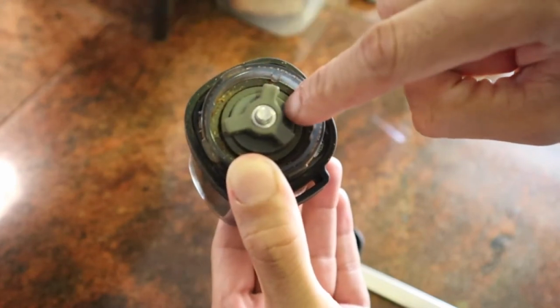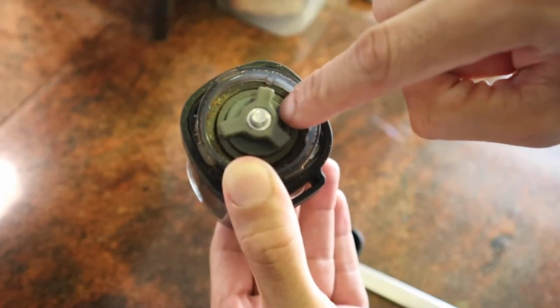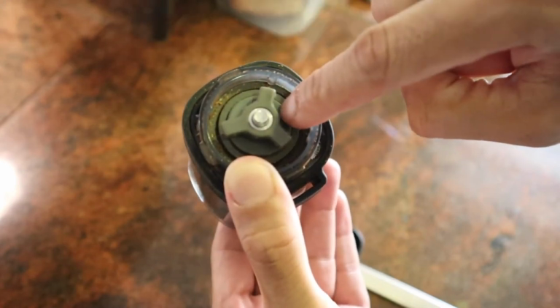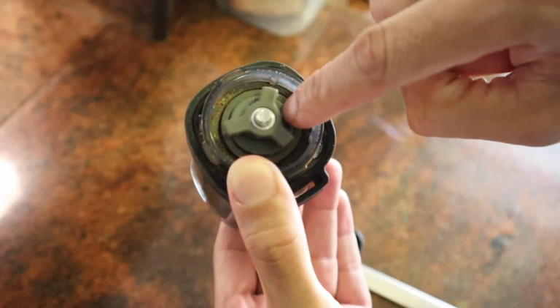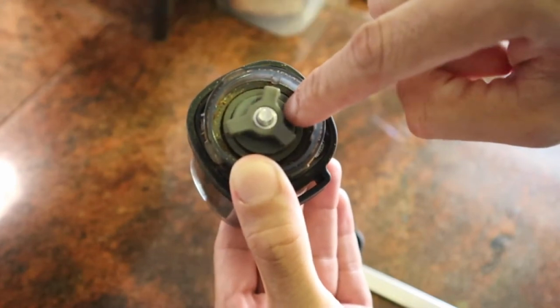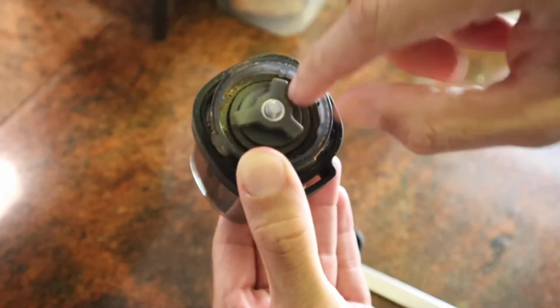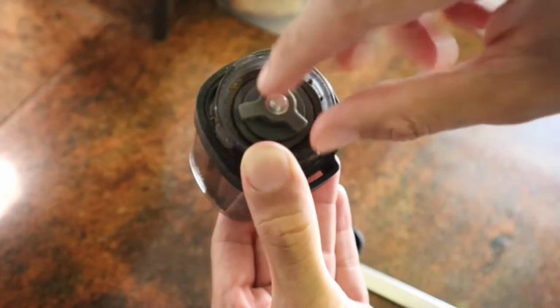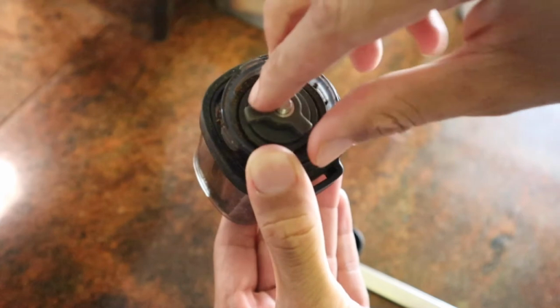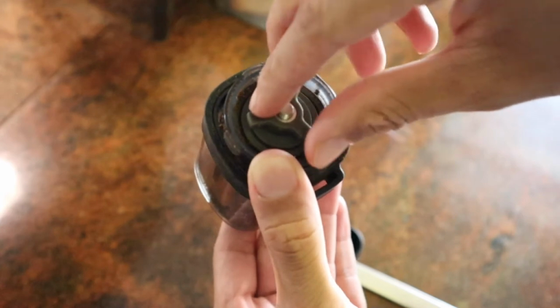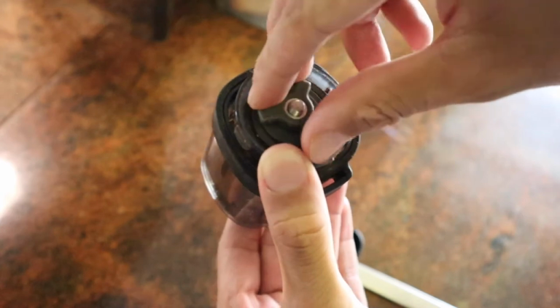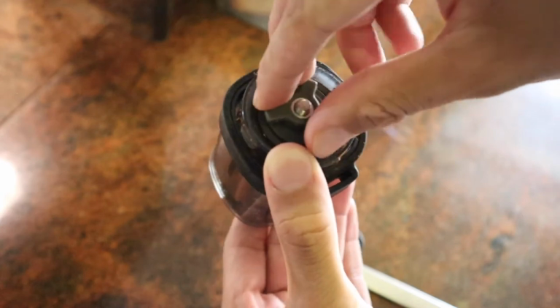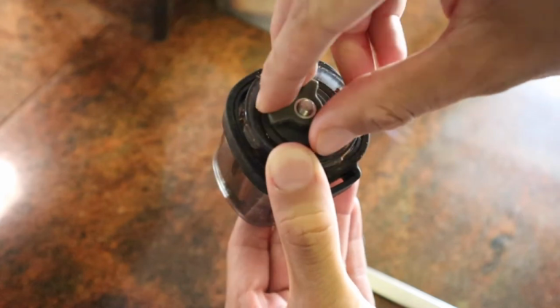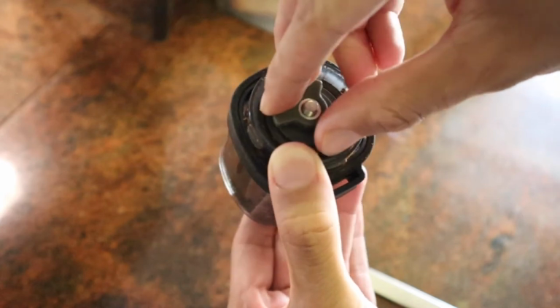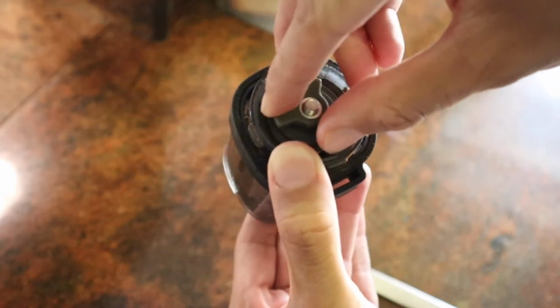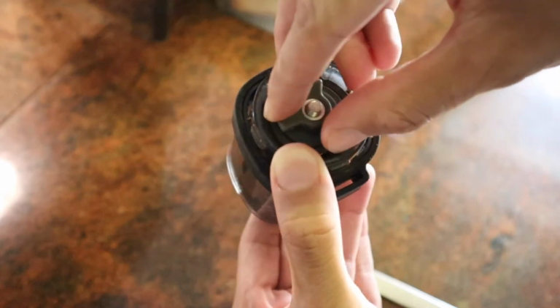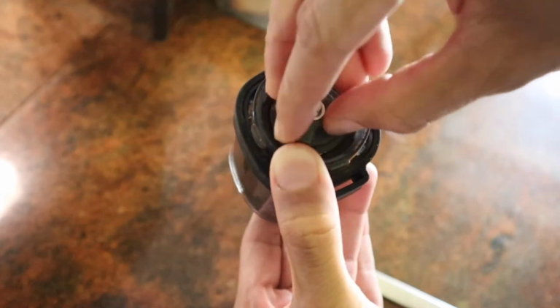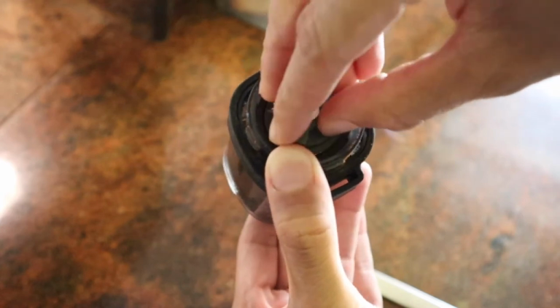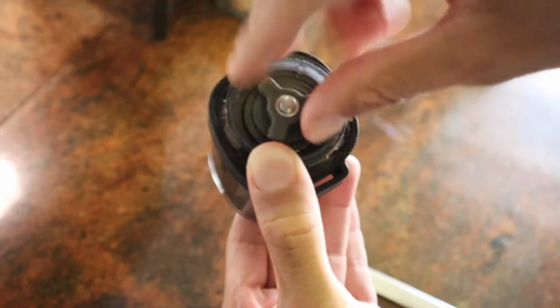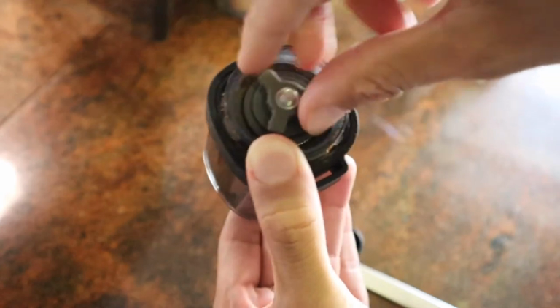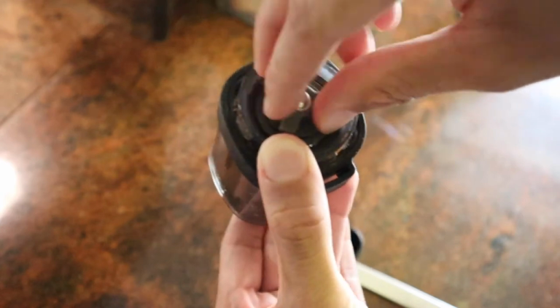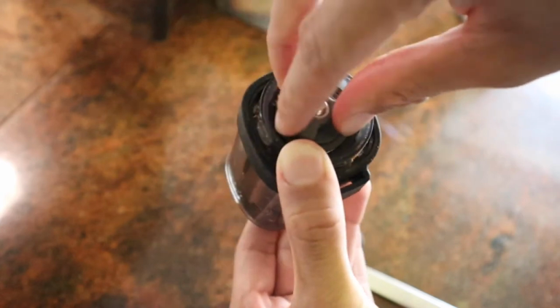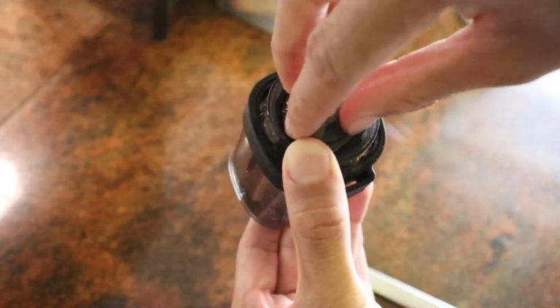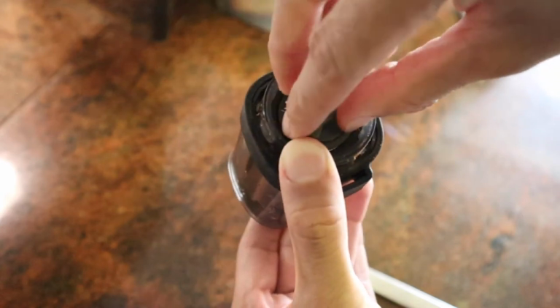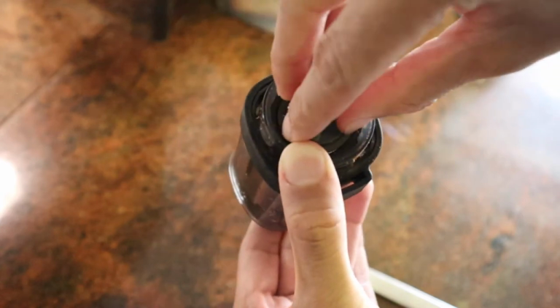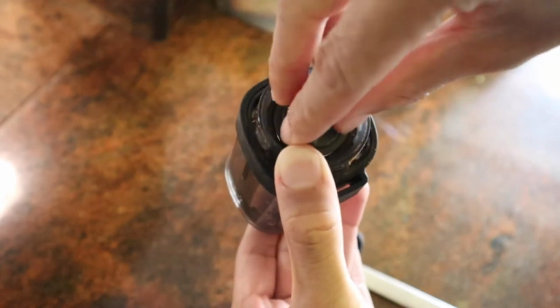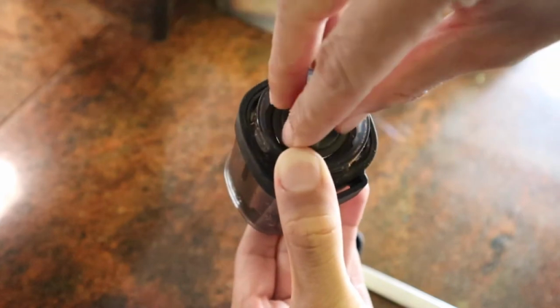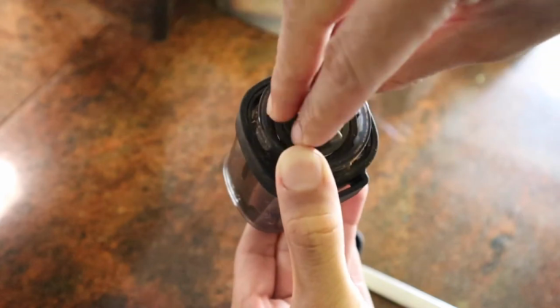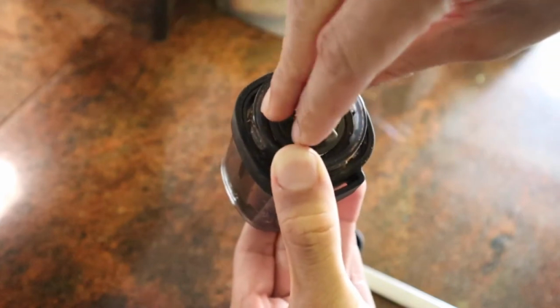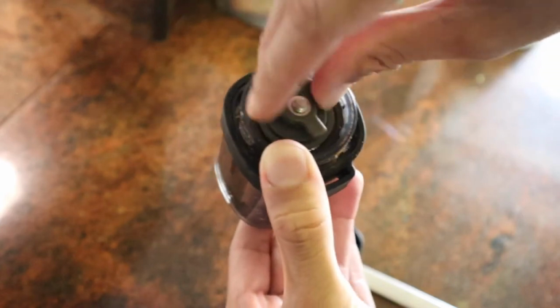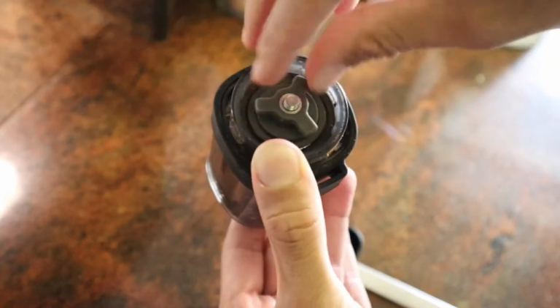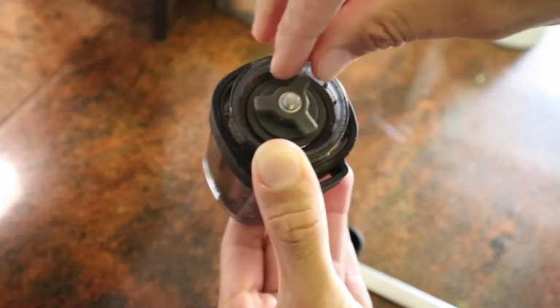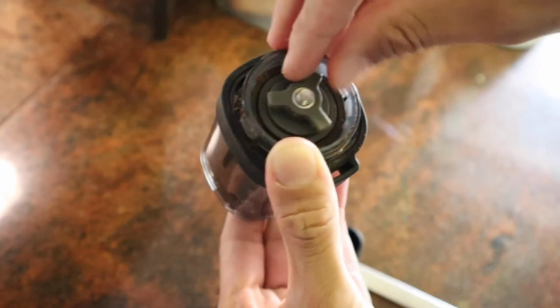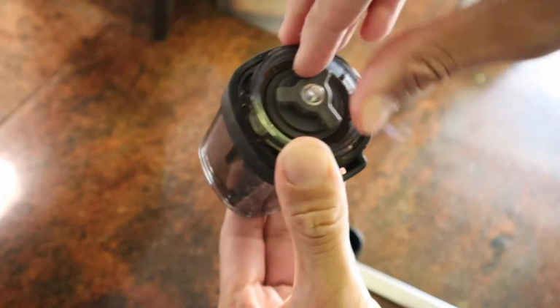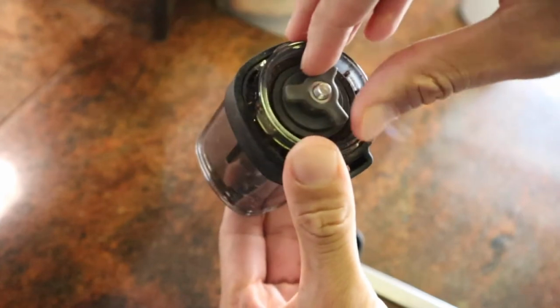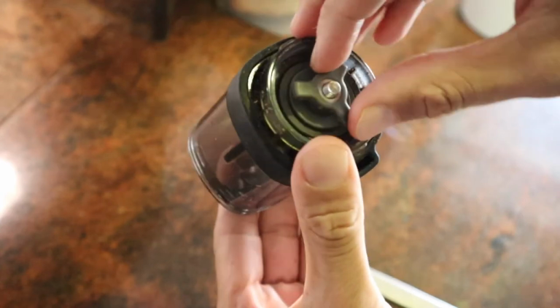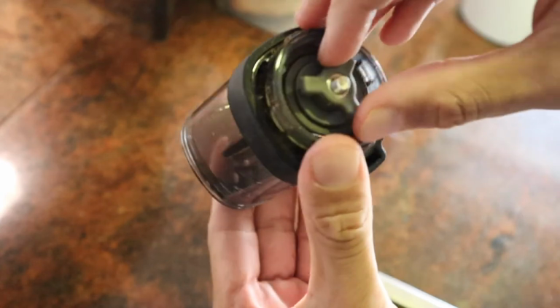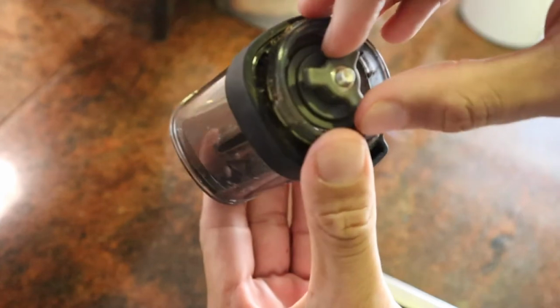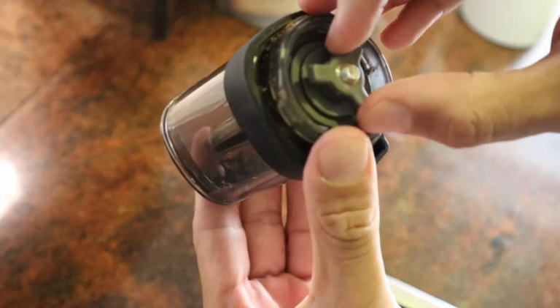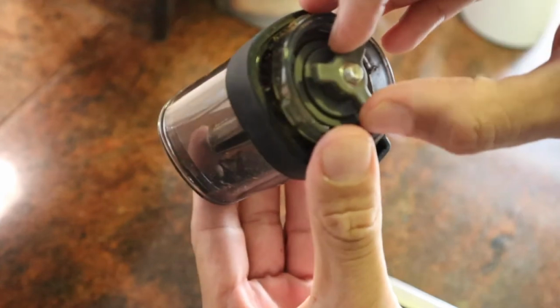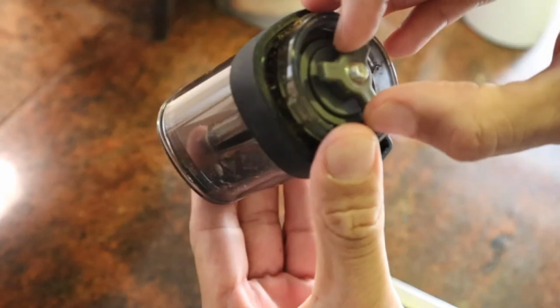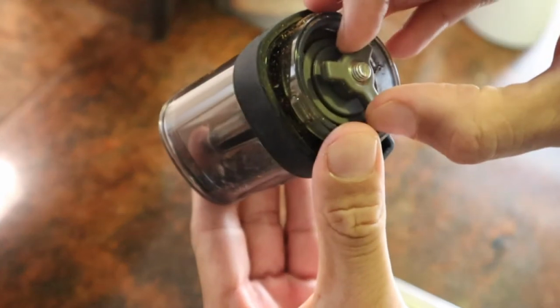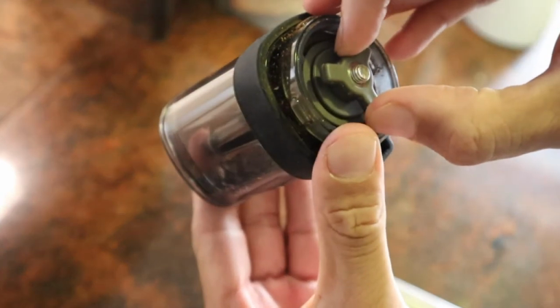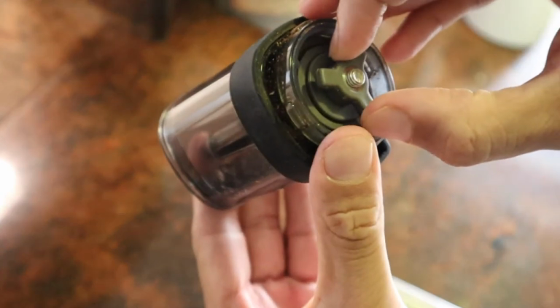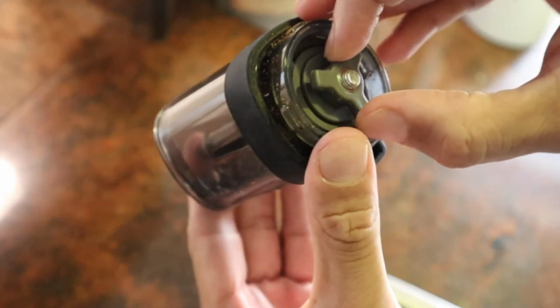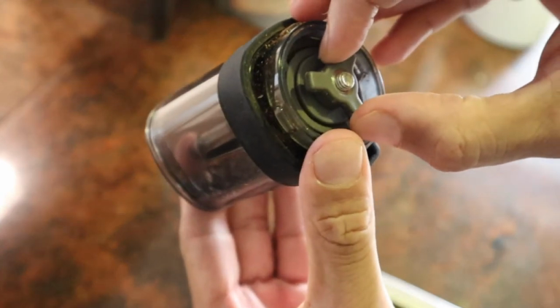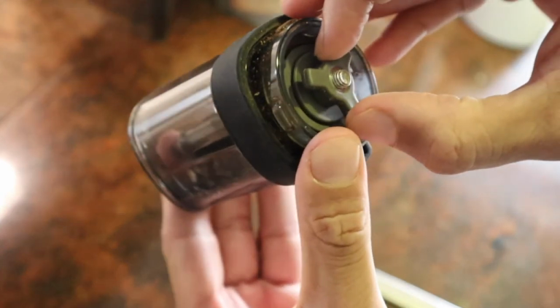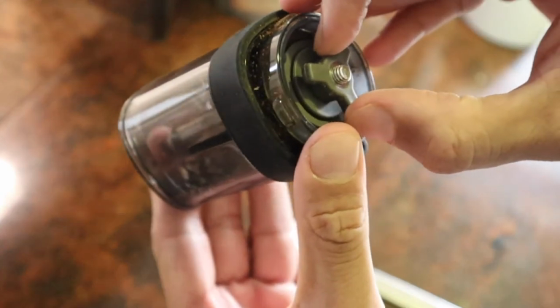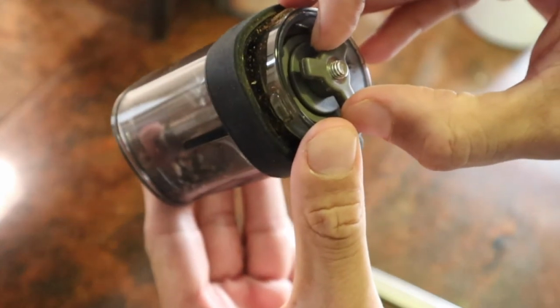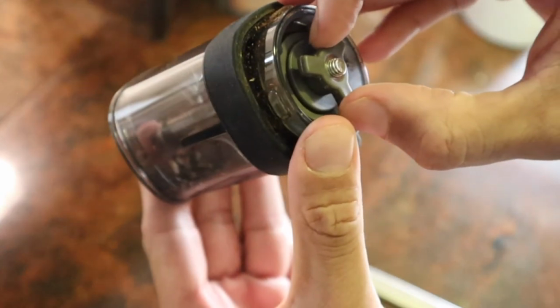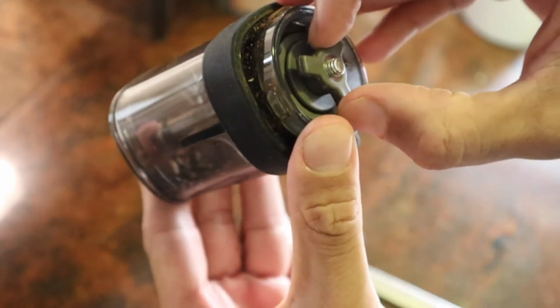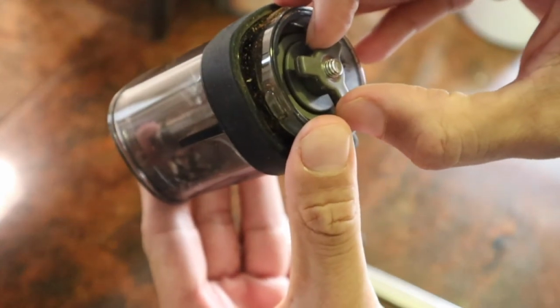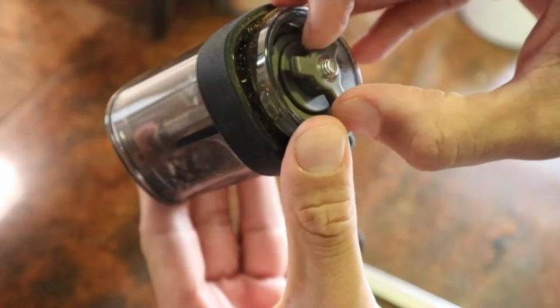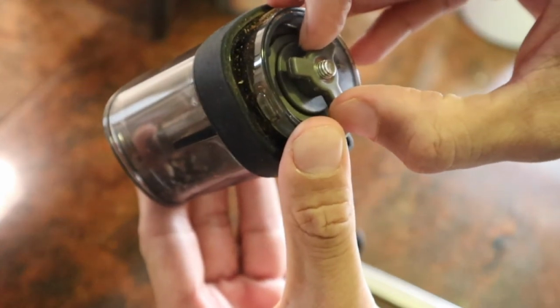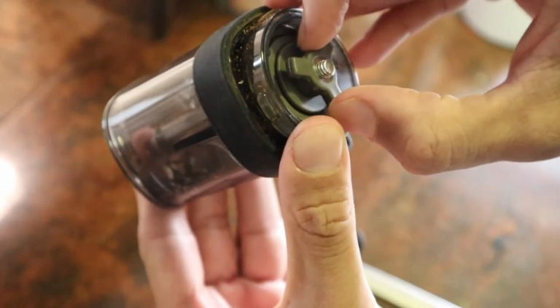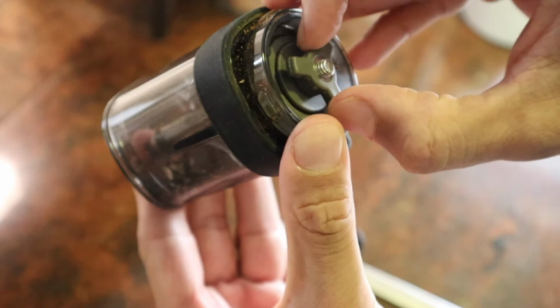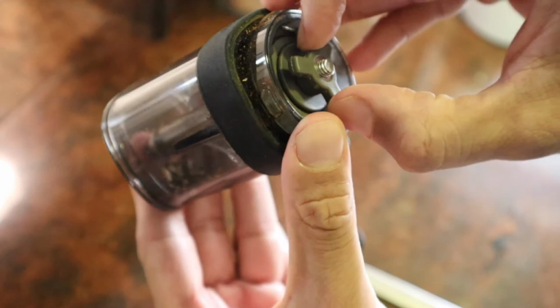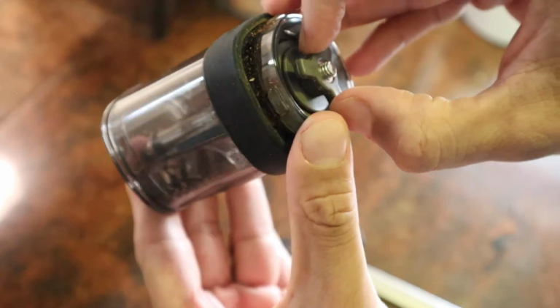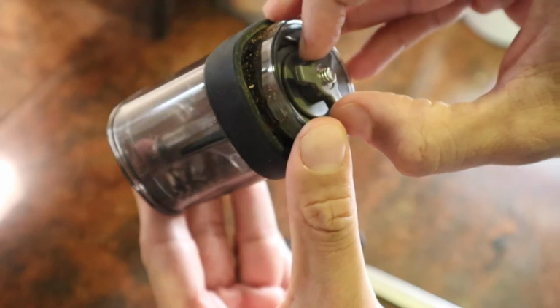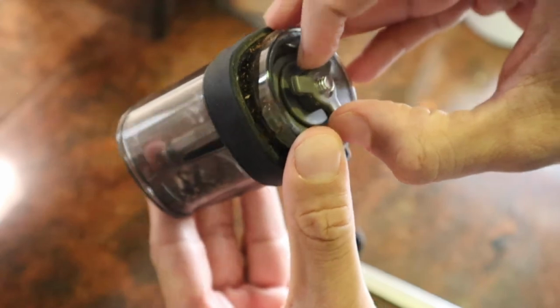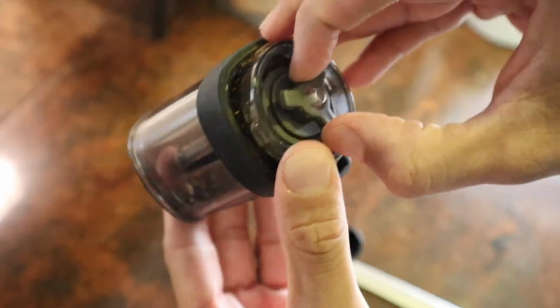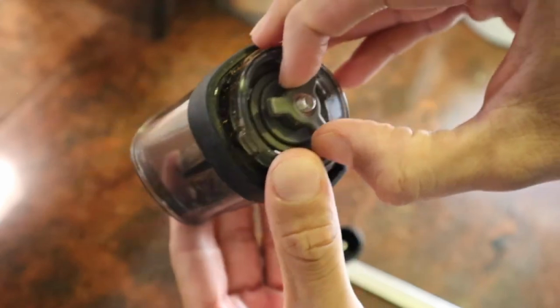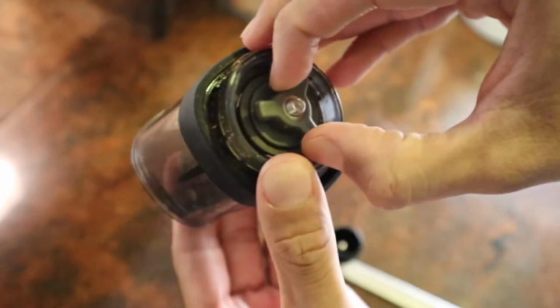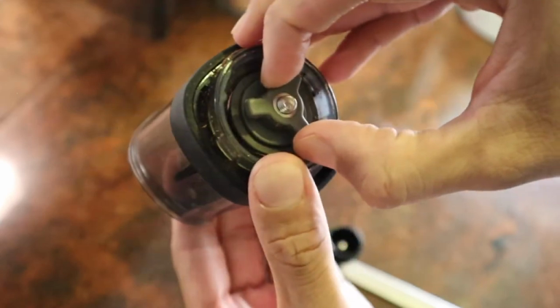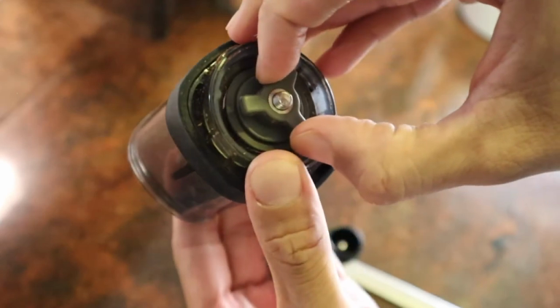Counting clicks is important because you can easily change from one brew size to another without worrying about messing up your calibration.